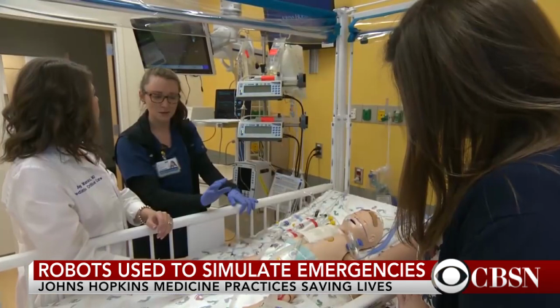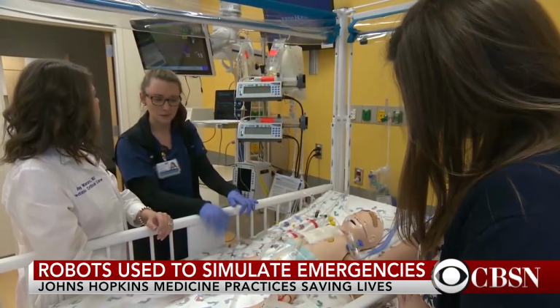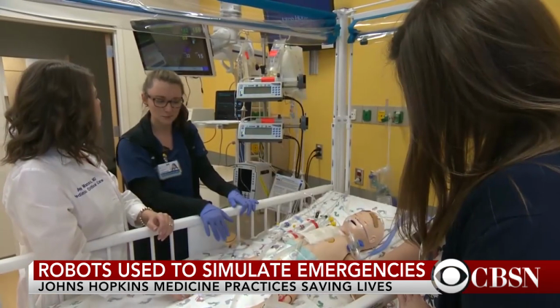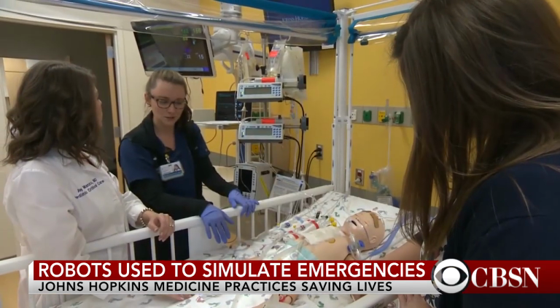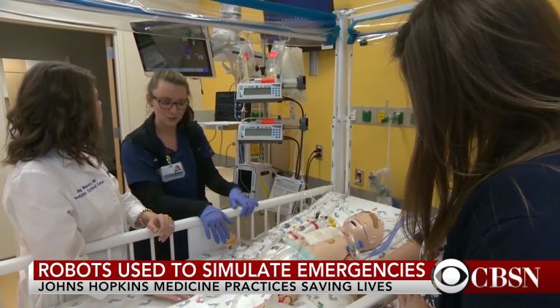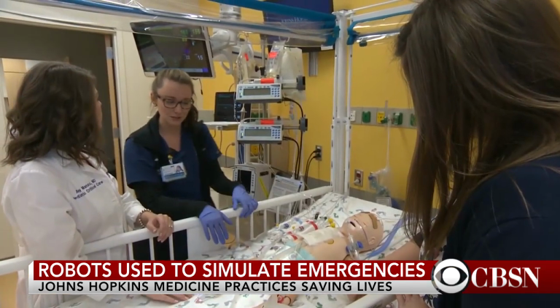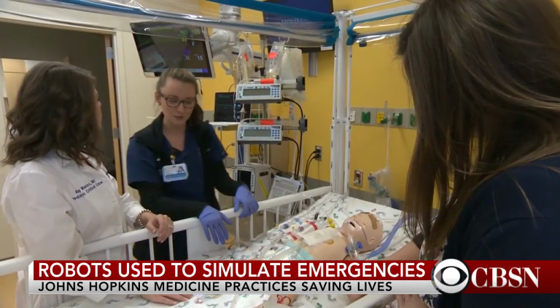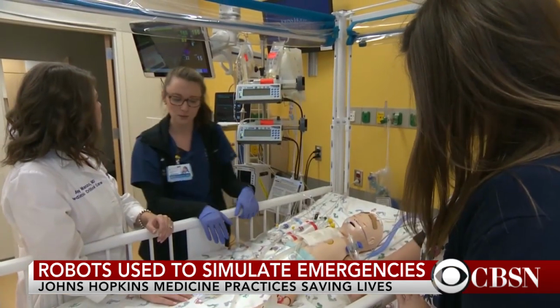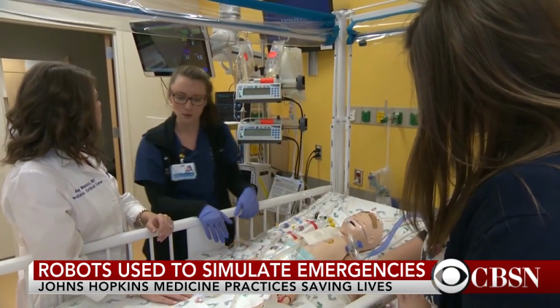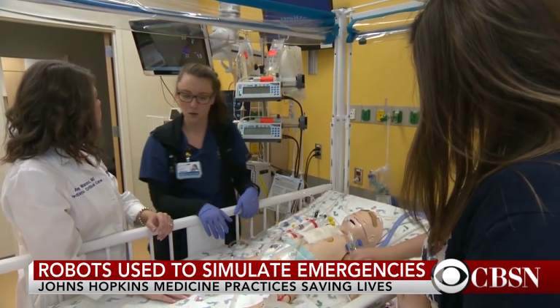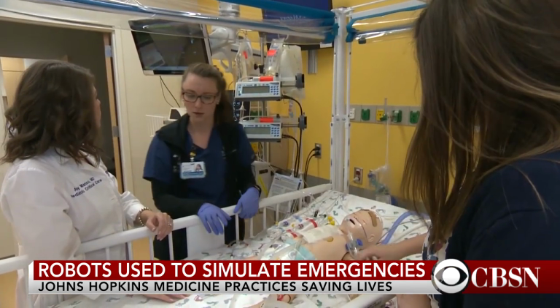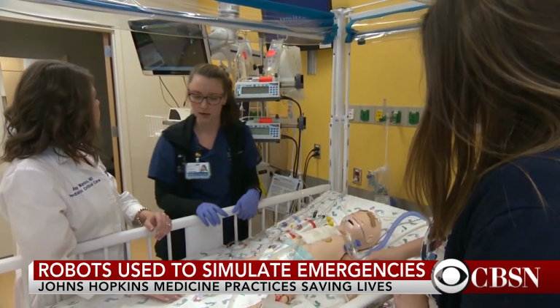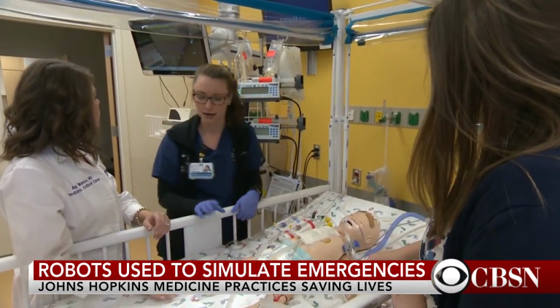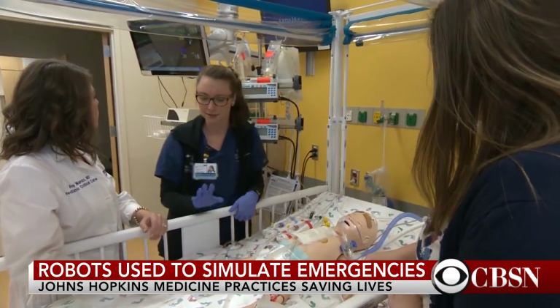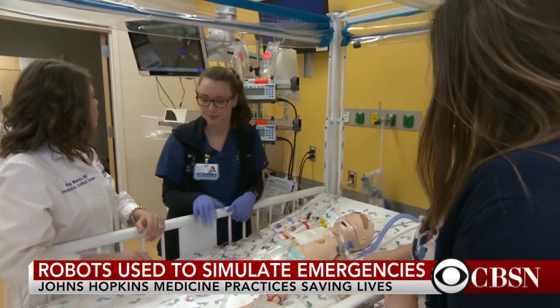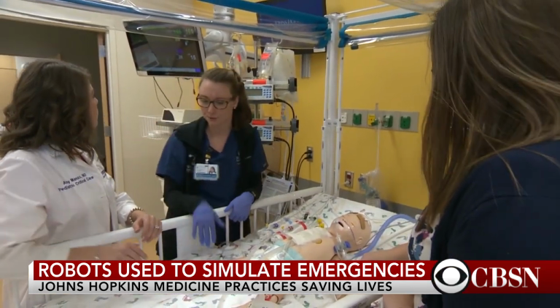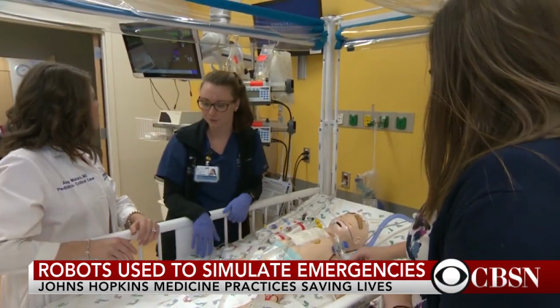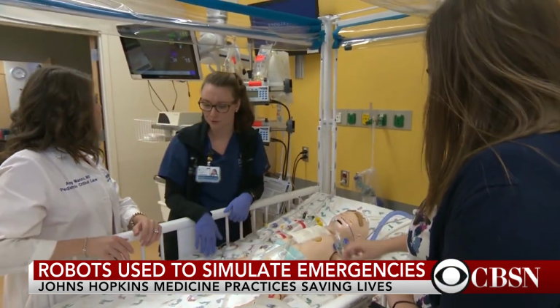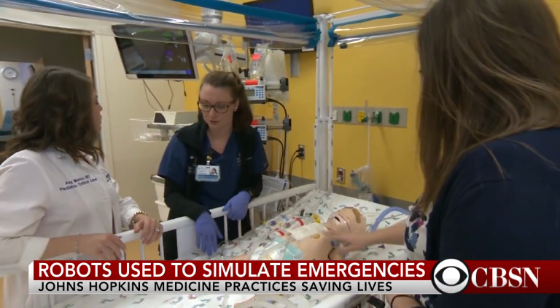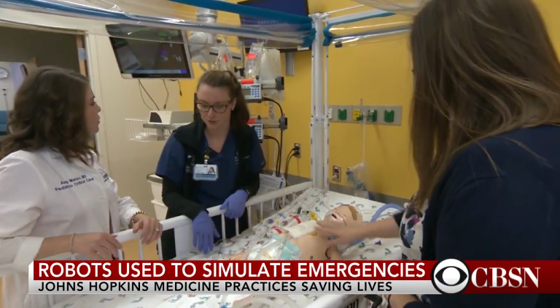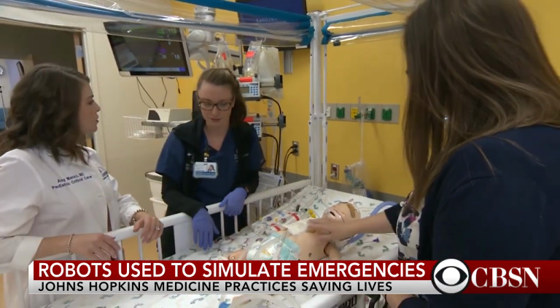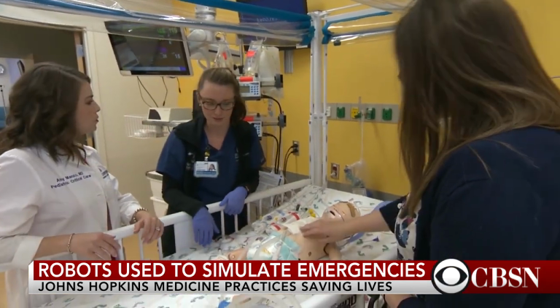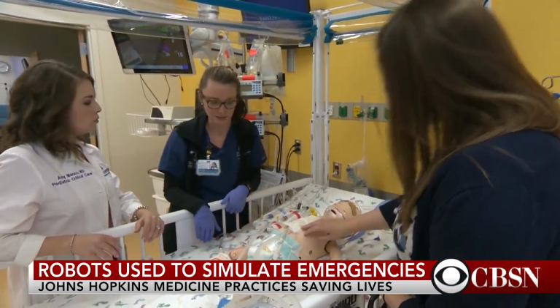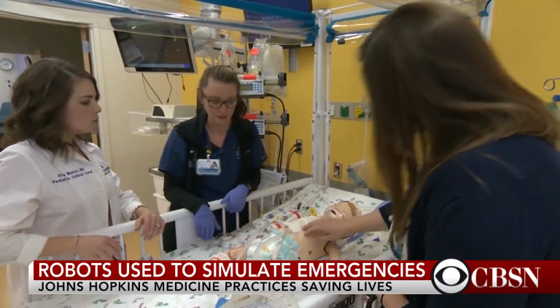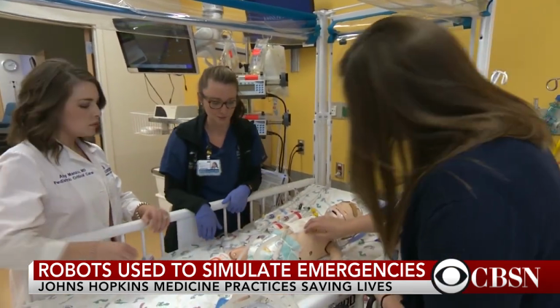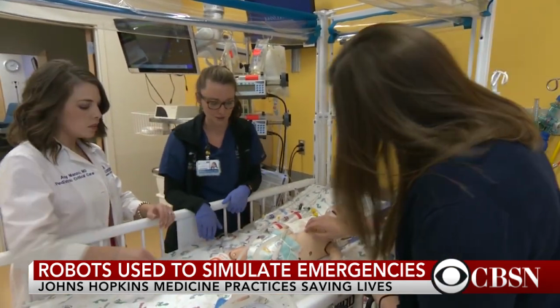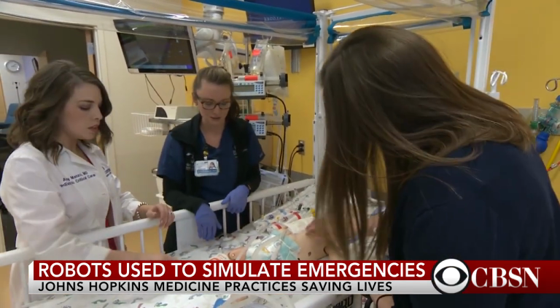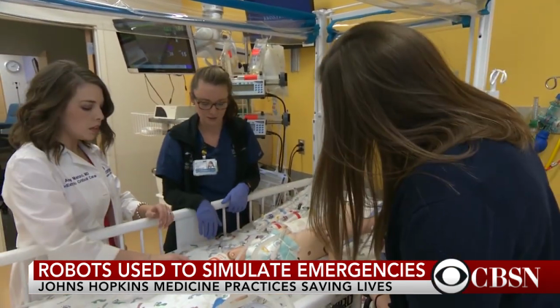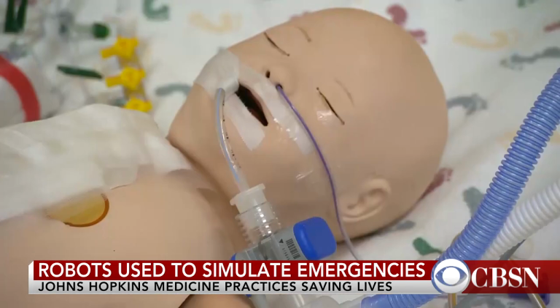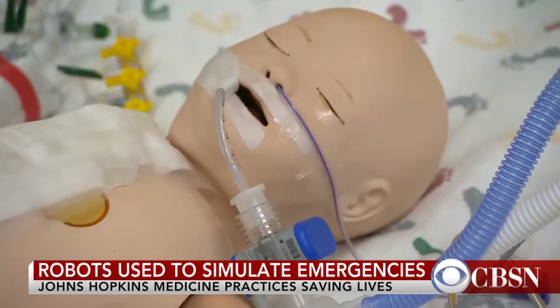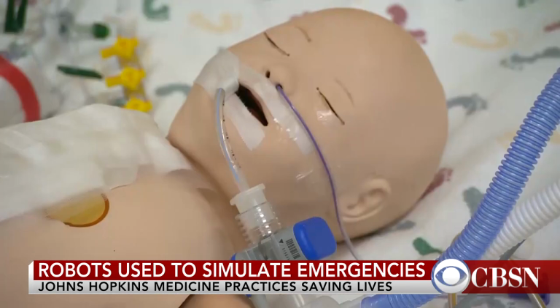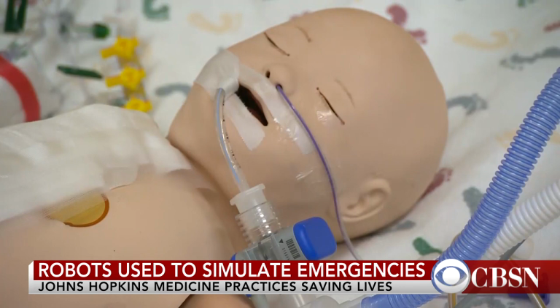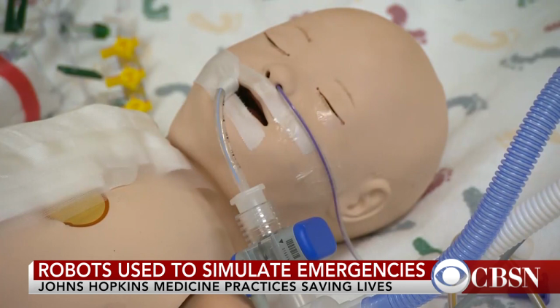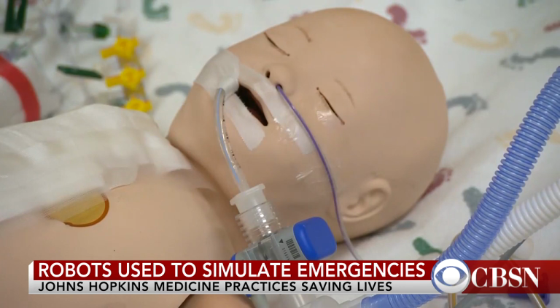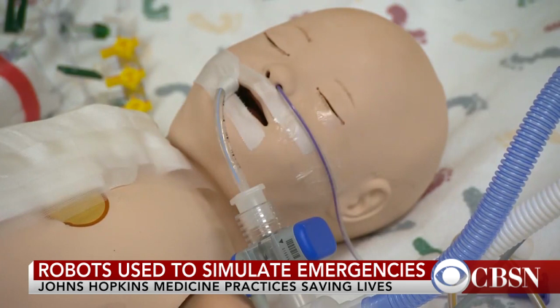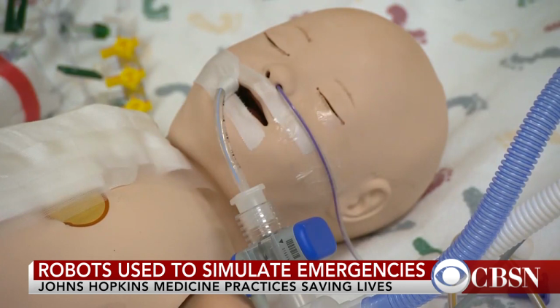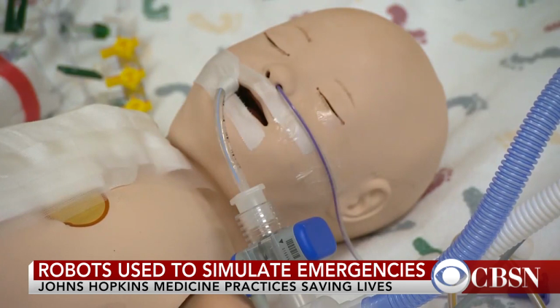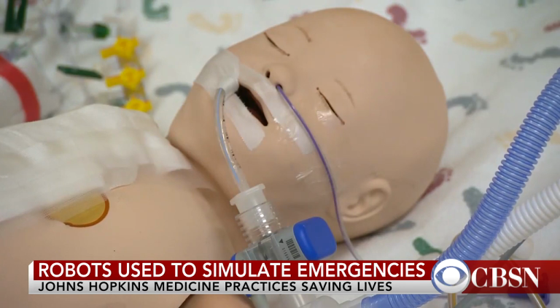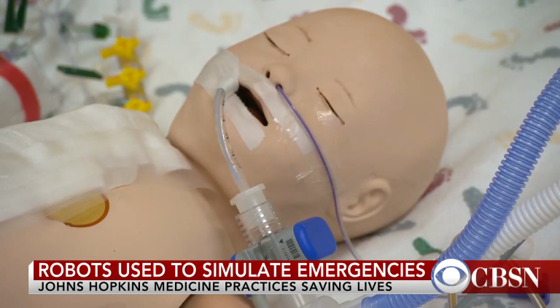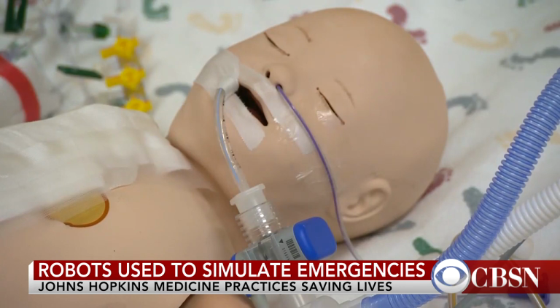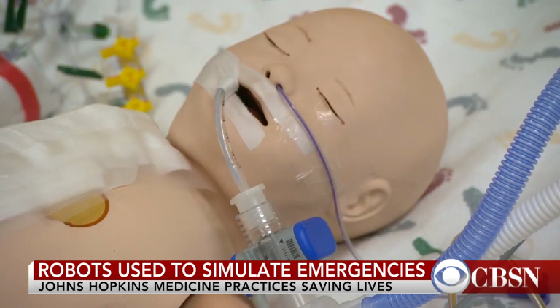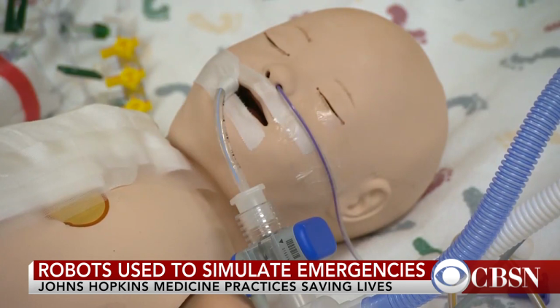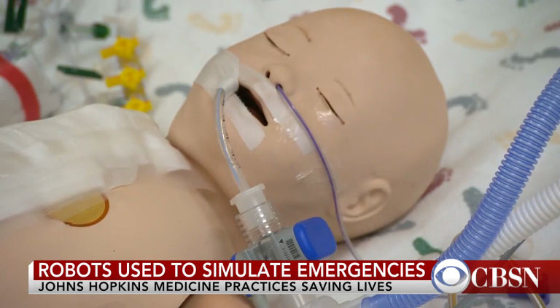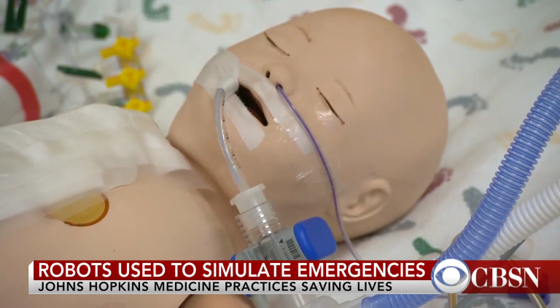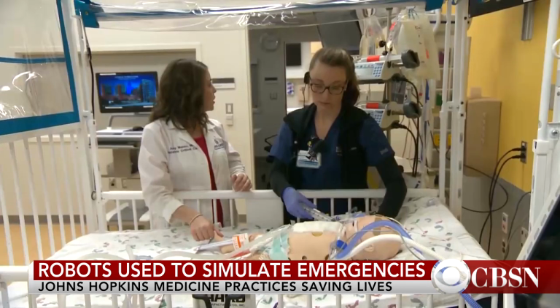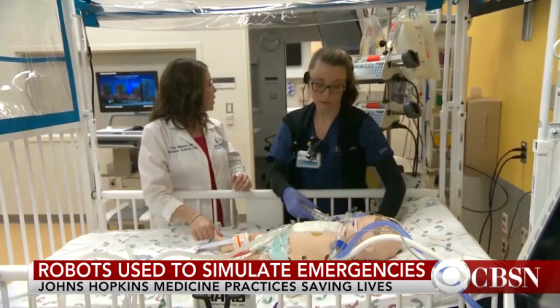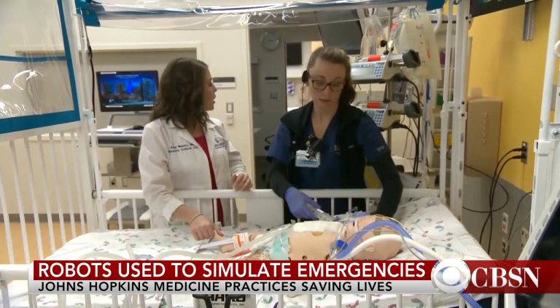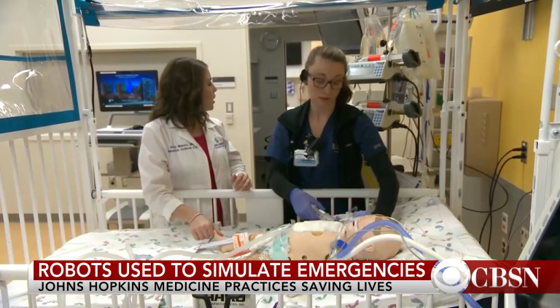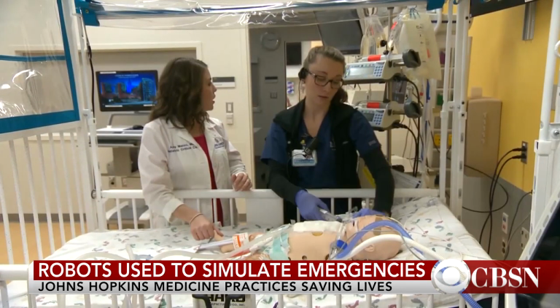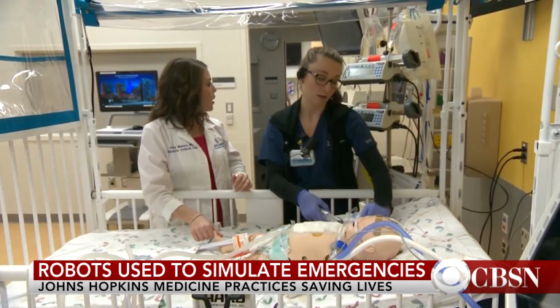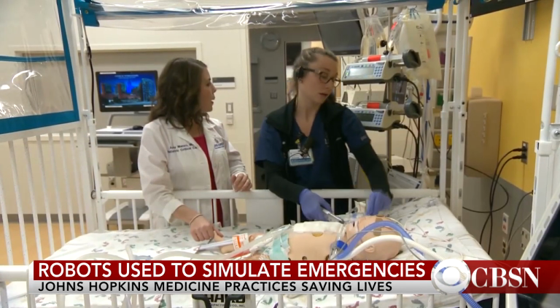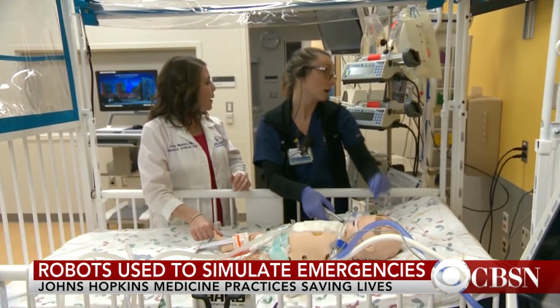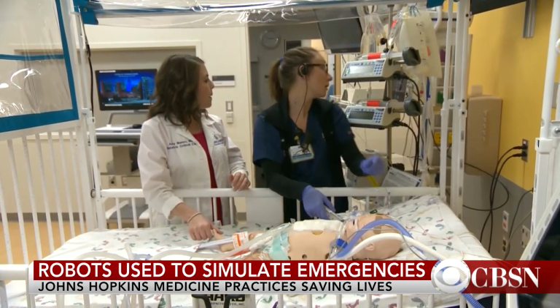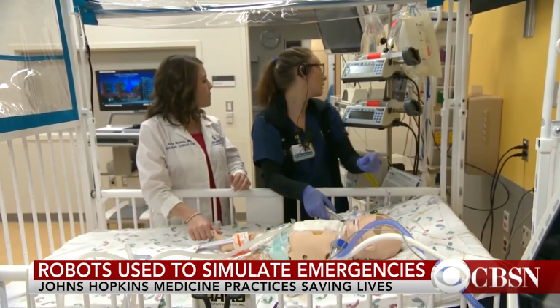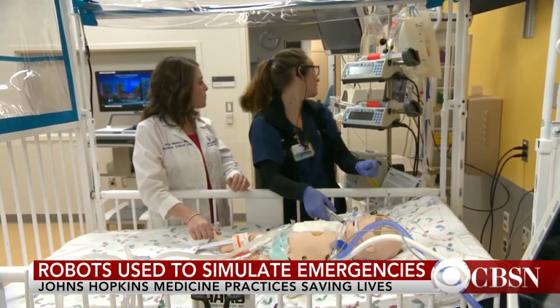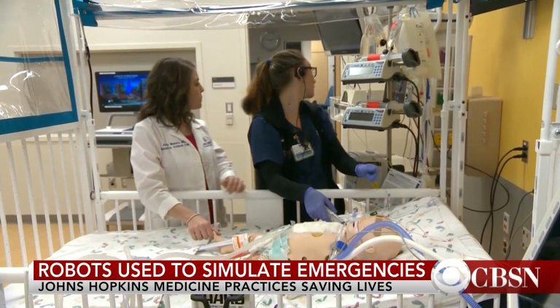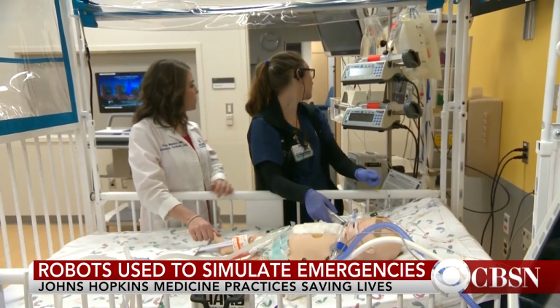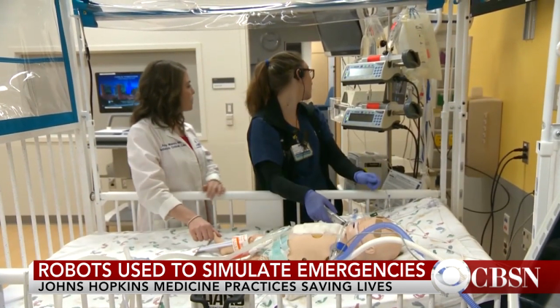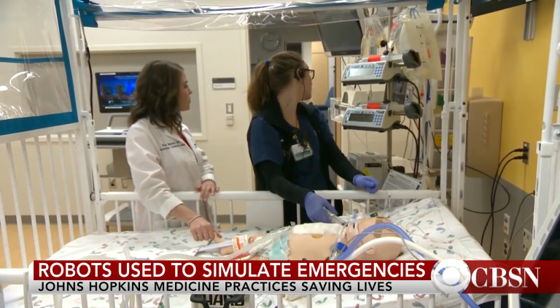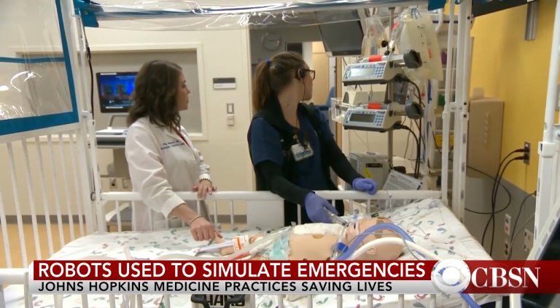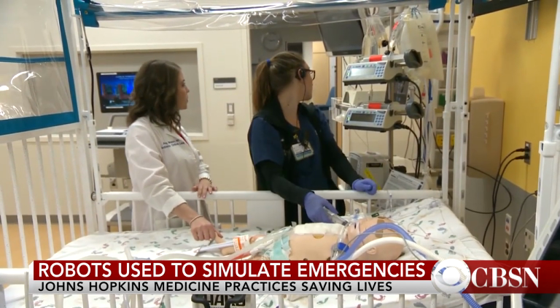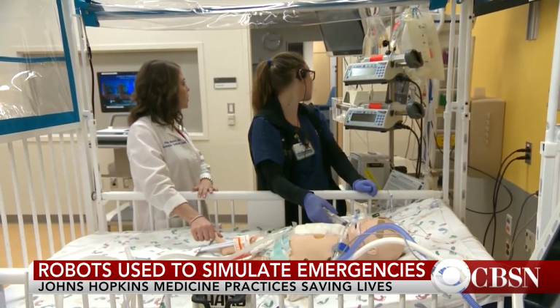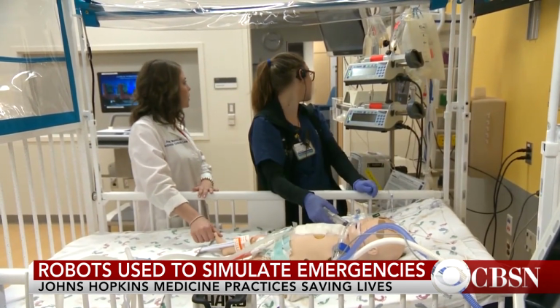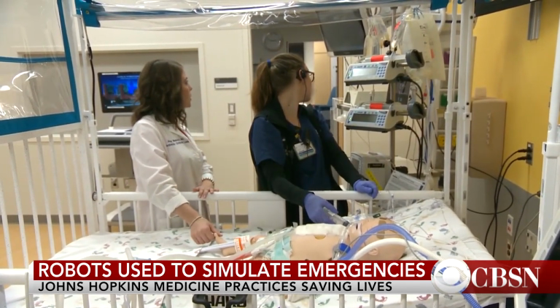Life-saving lessons for when it really counts. Weijia Jiang, CBS News, Baltimore.